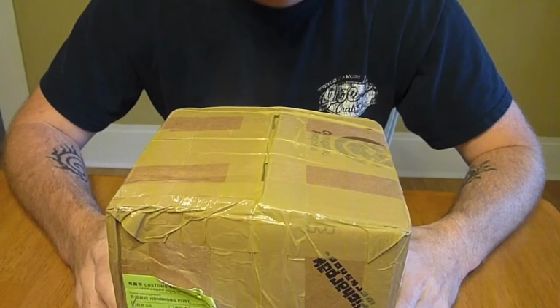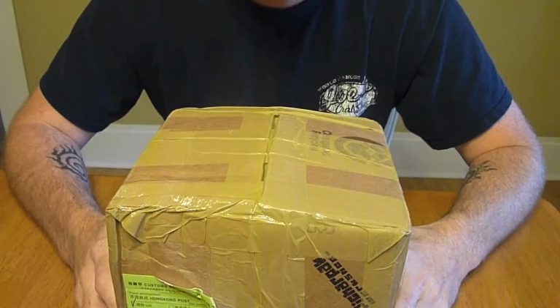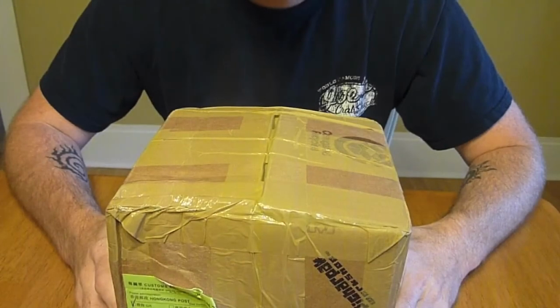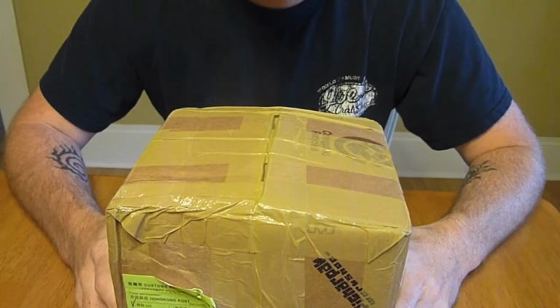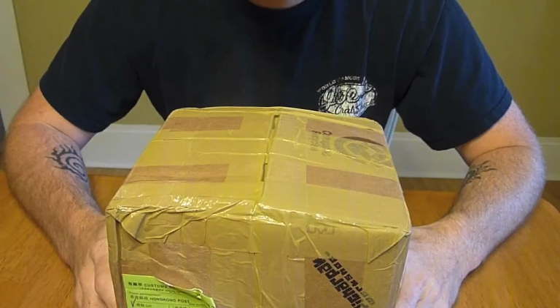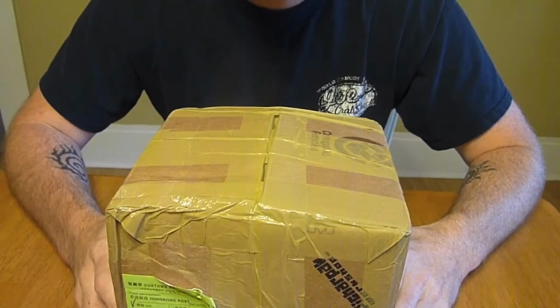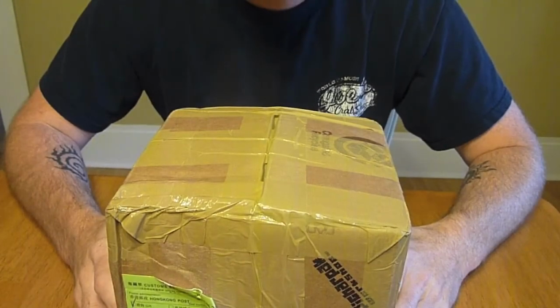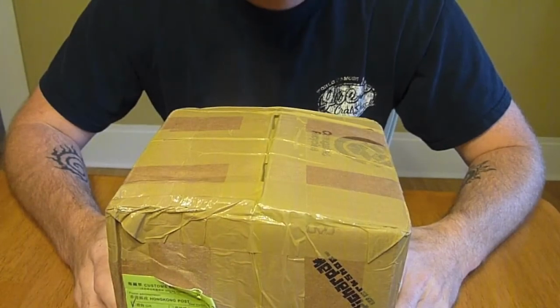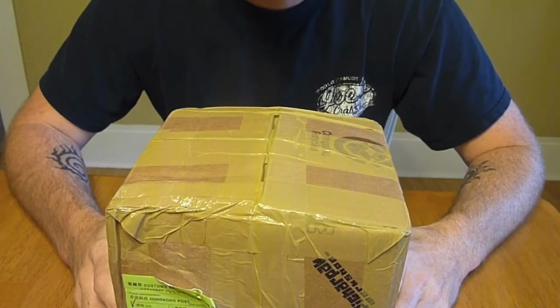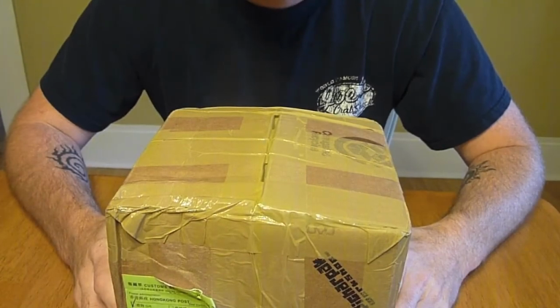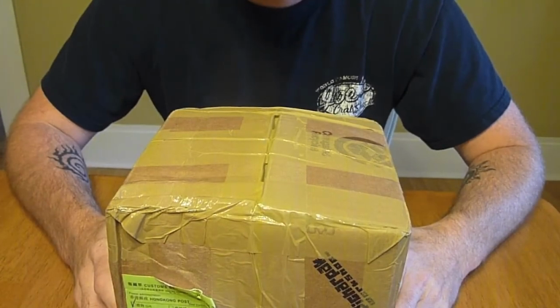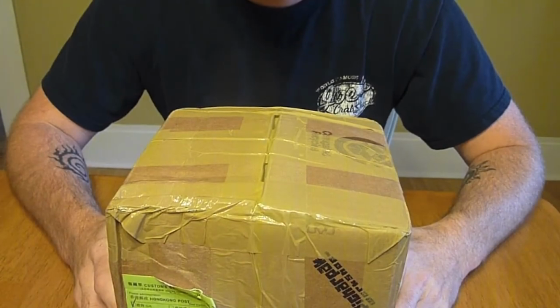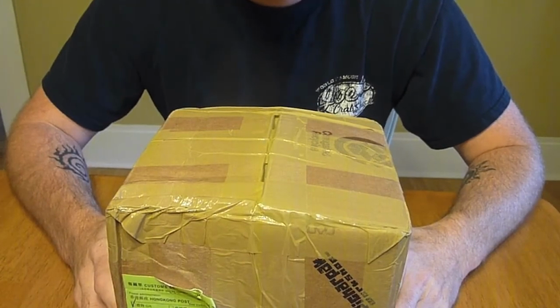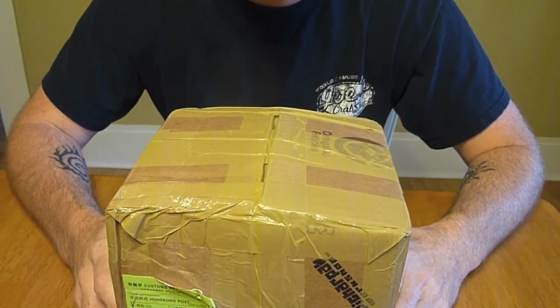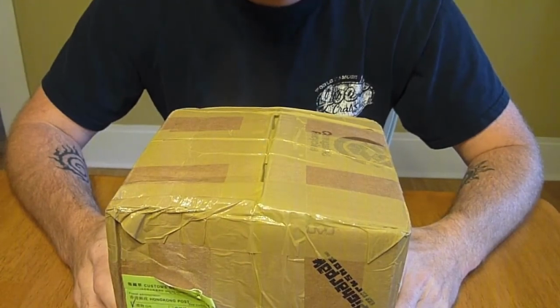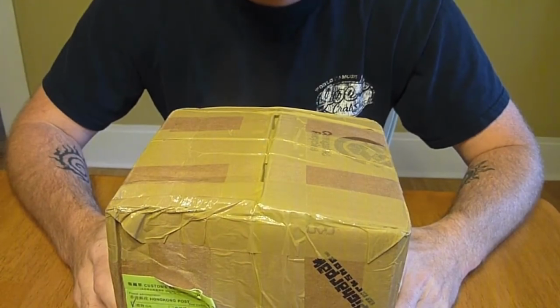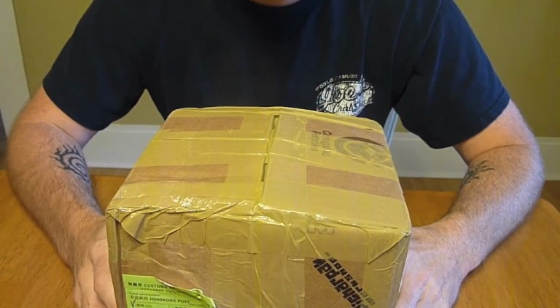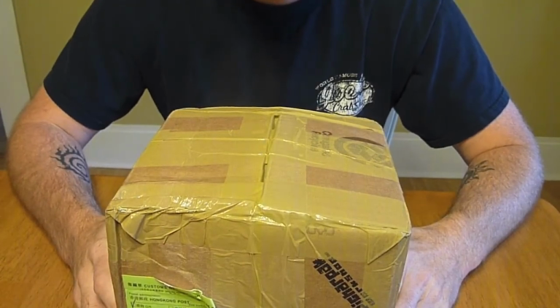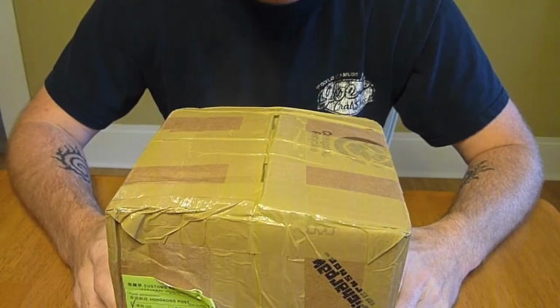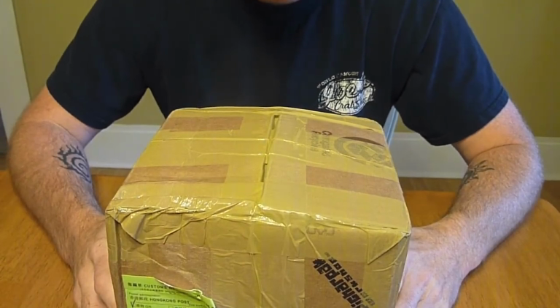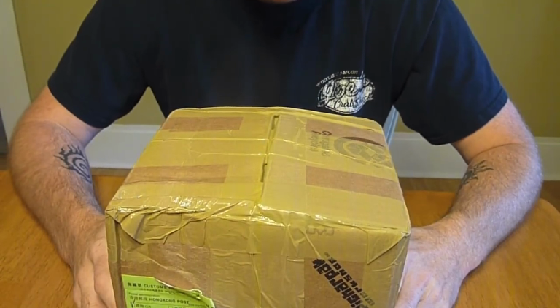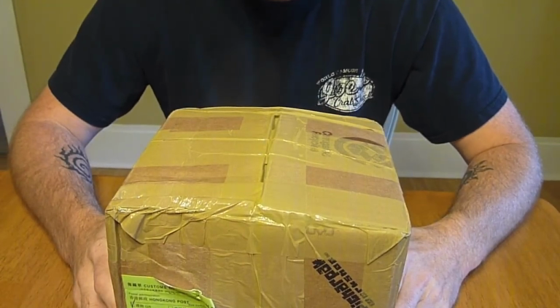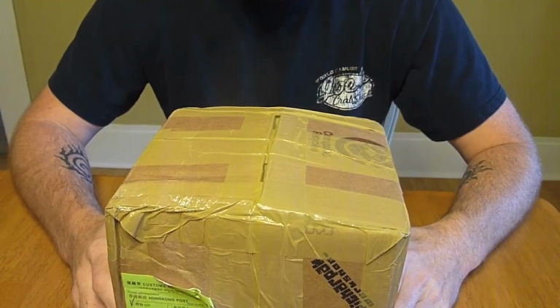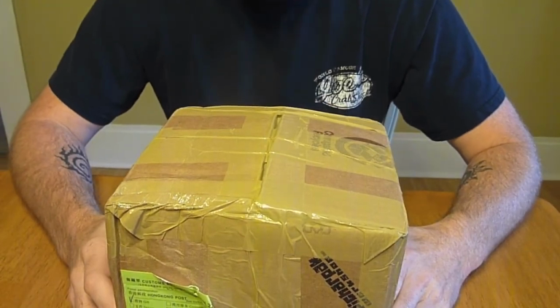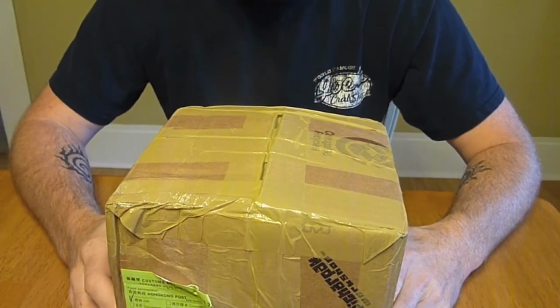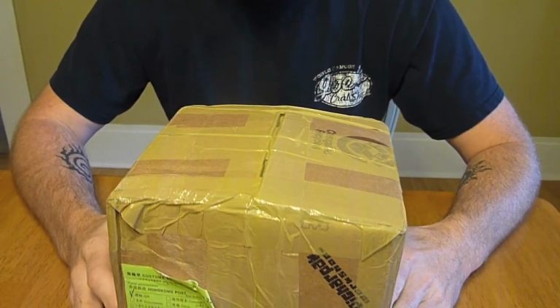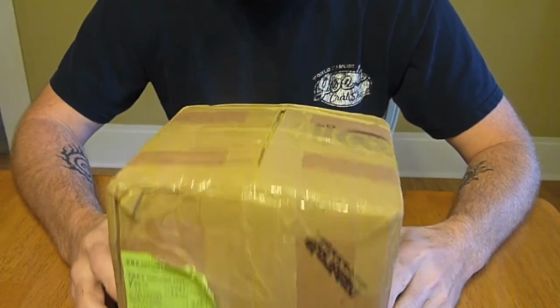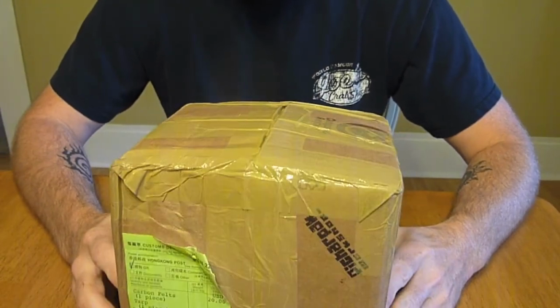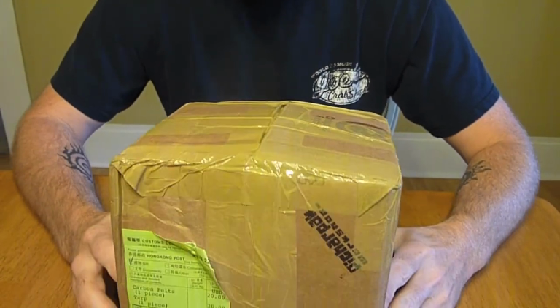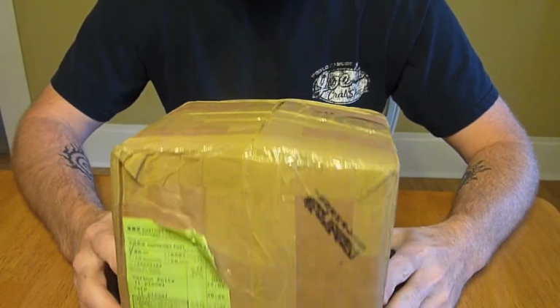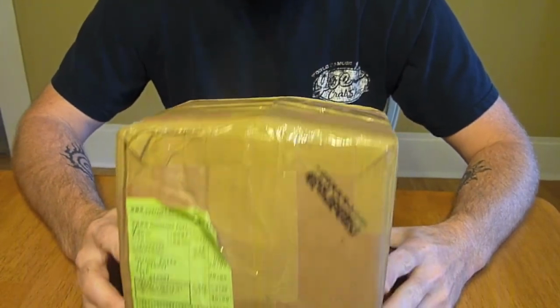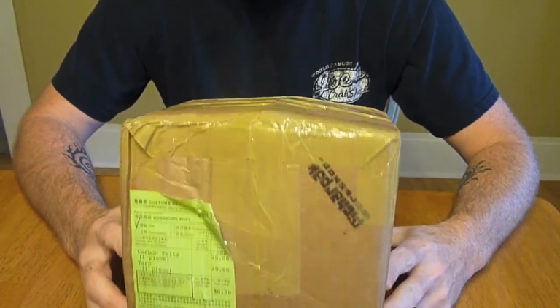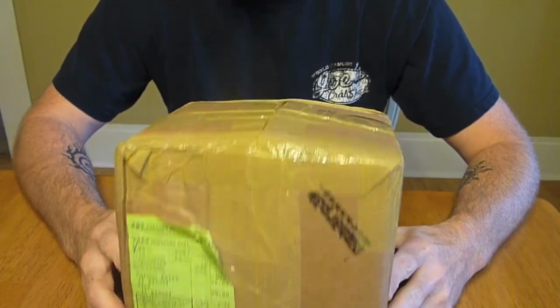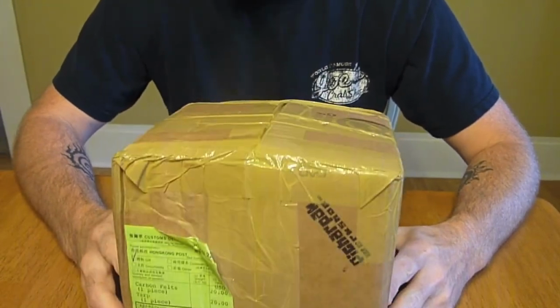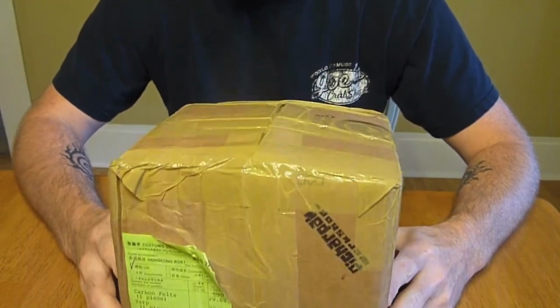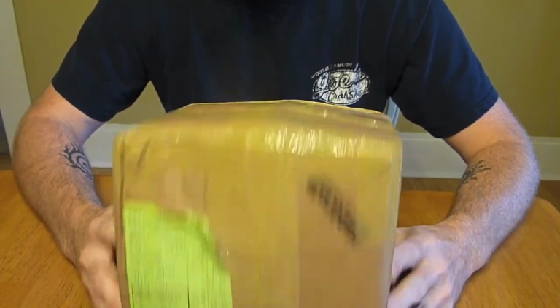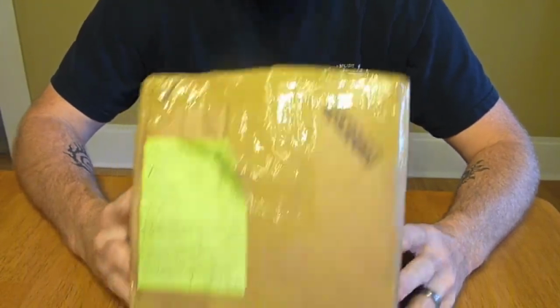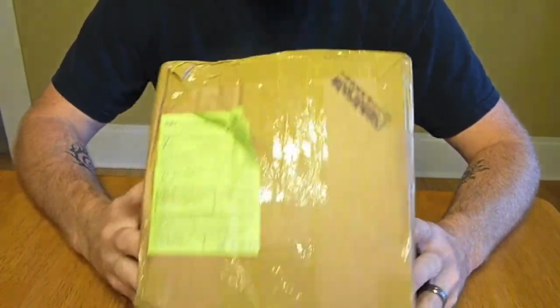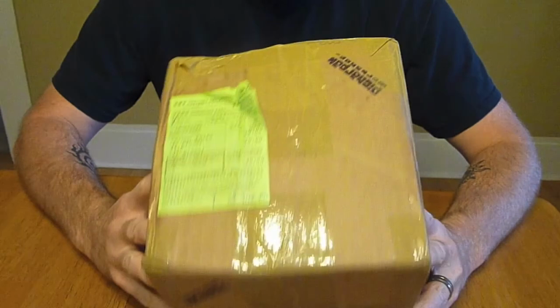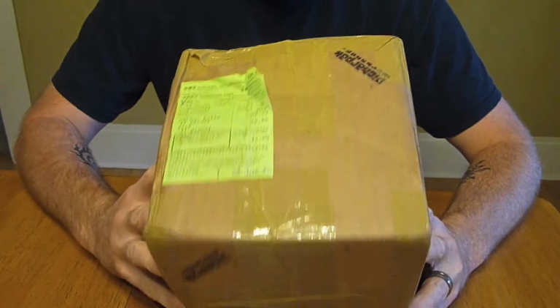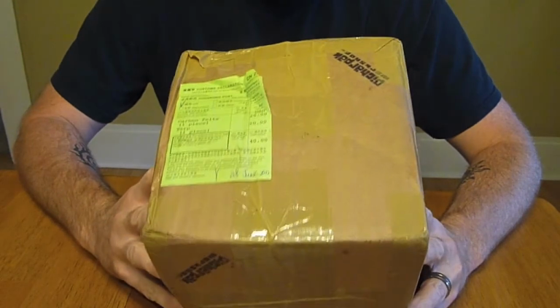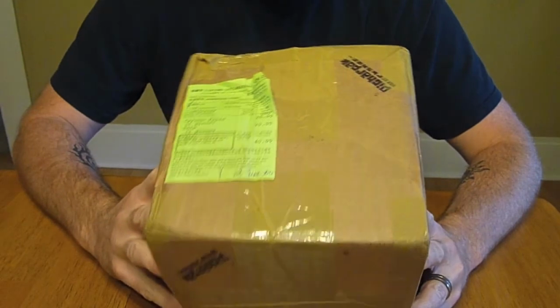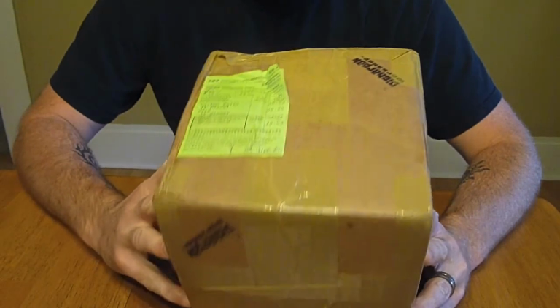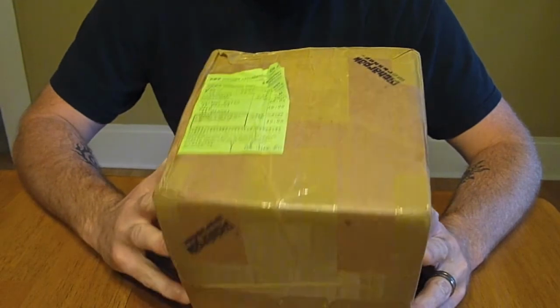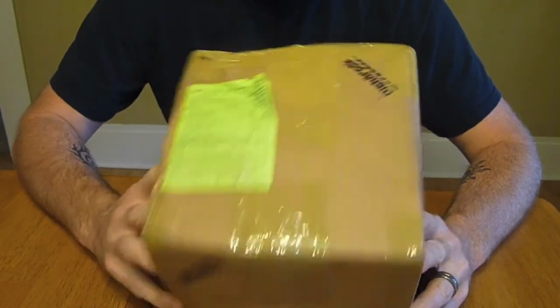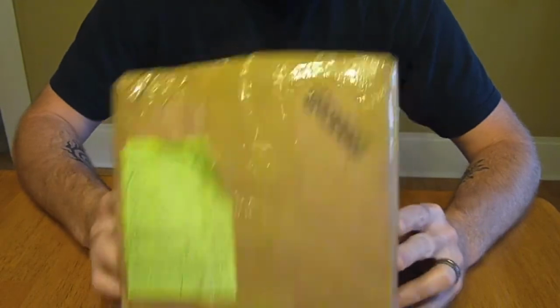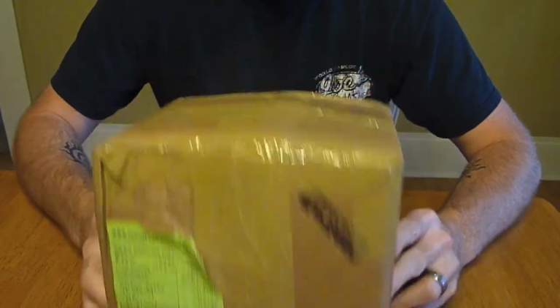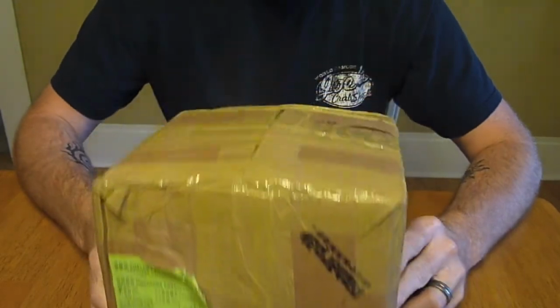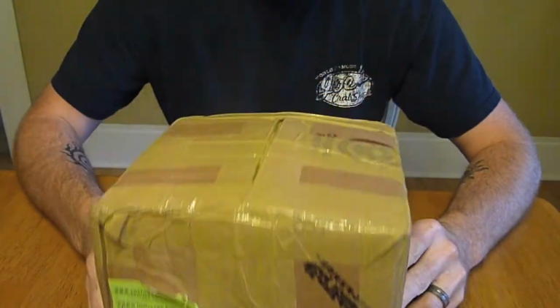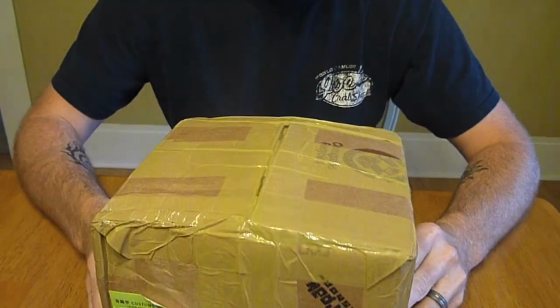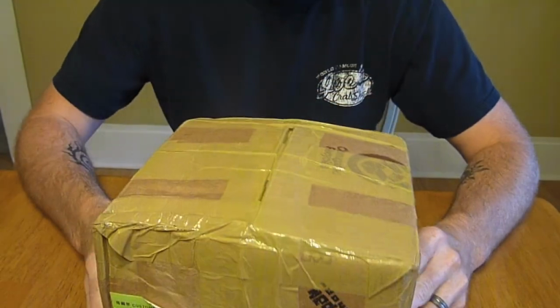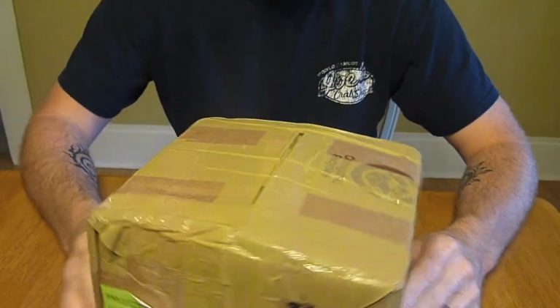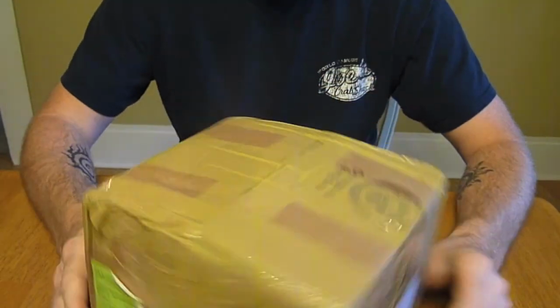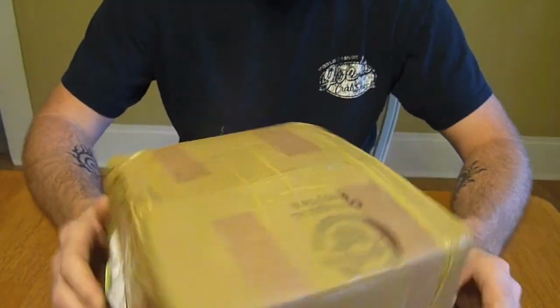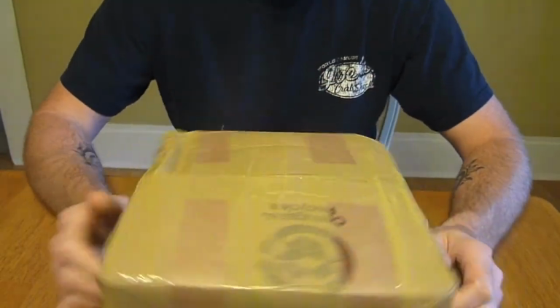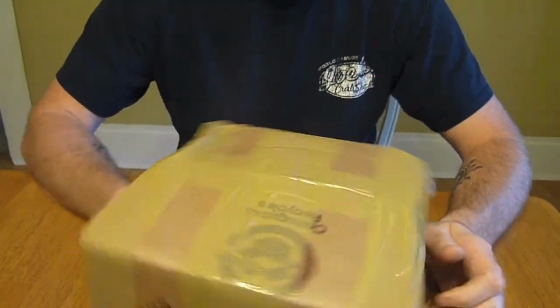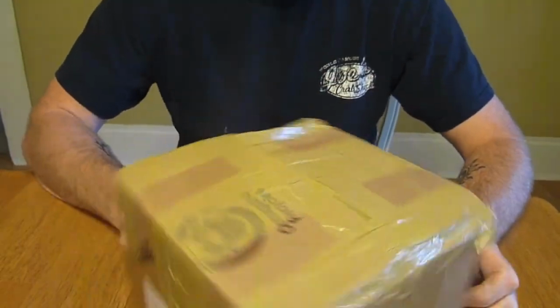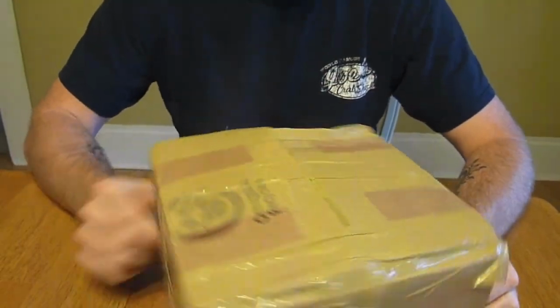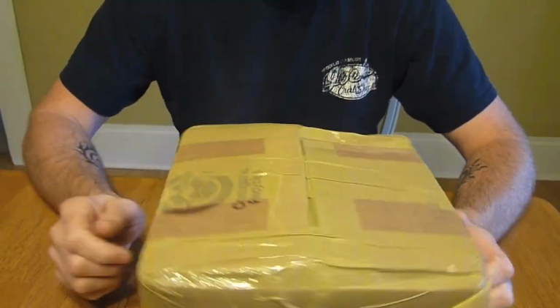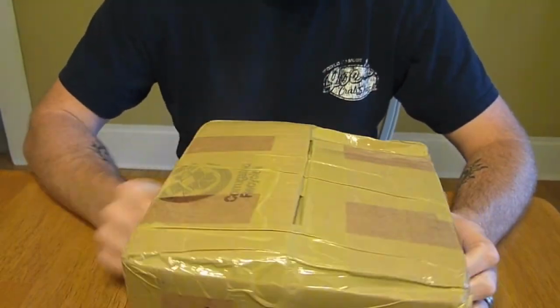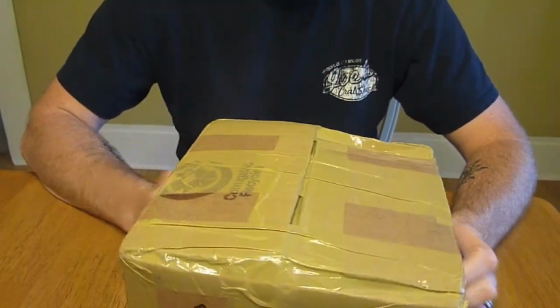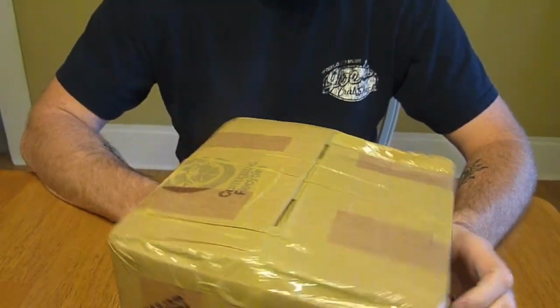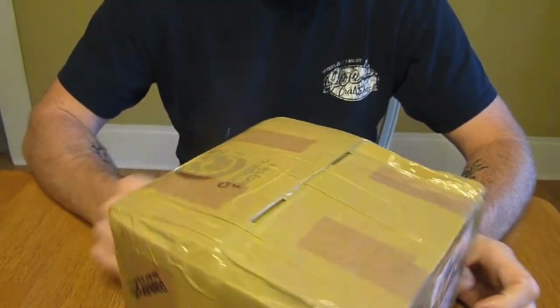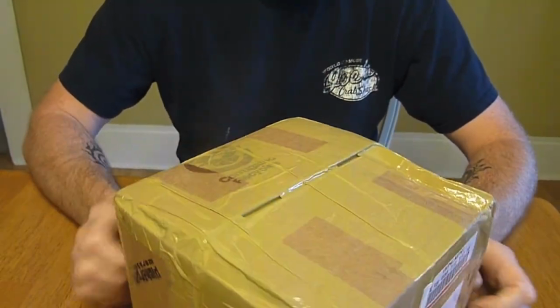Hey everybody, it's Chad from Stick's Blog. I'm Stick, and today I just want to do a little video on this box that I just got in the mail just a while ago.